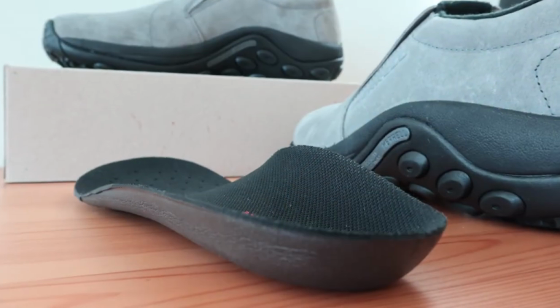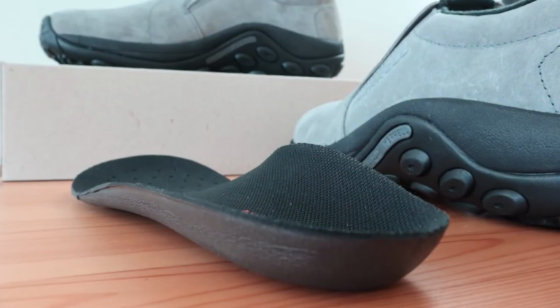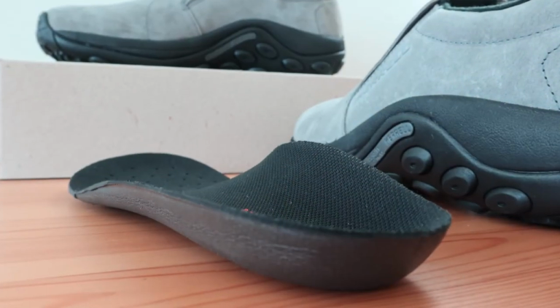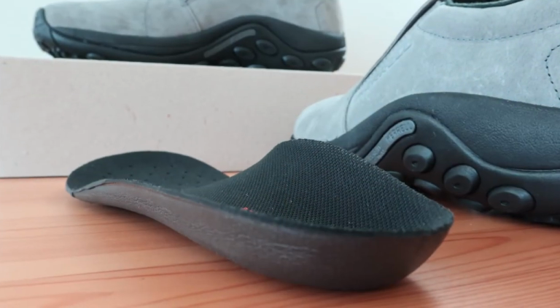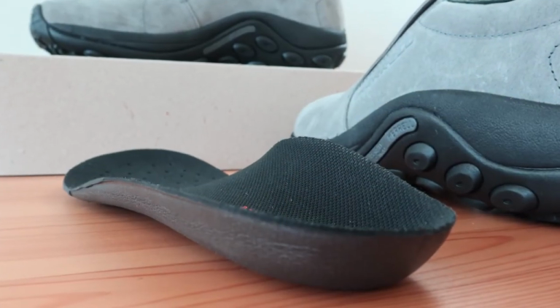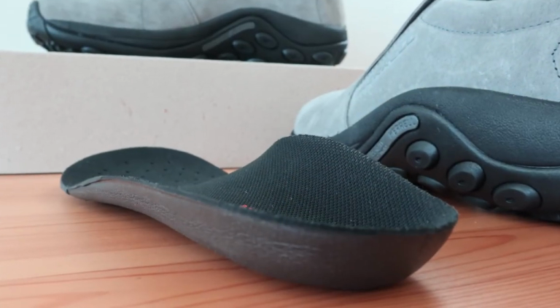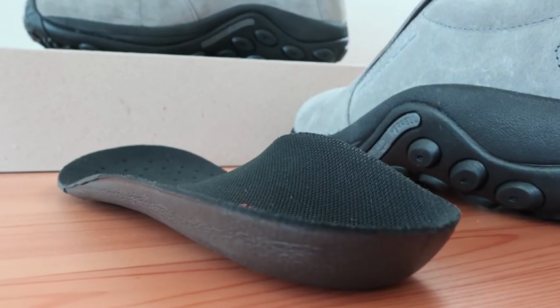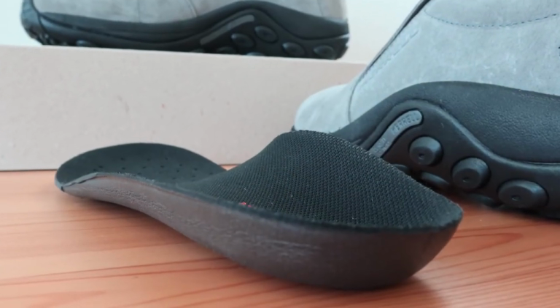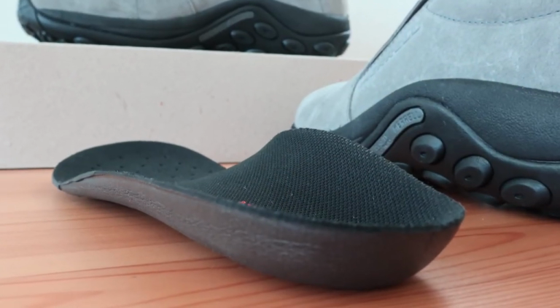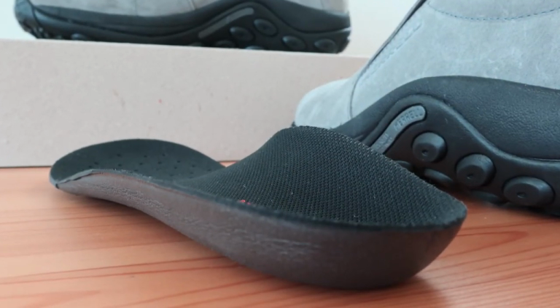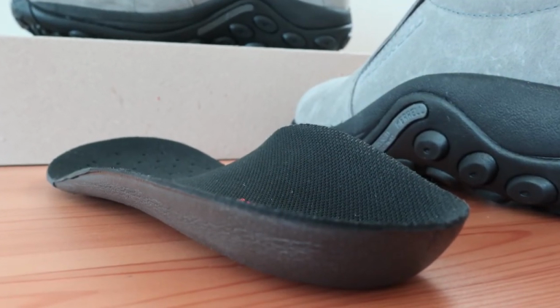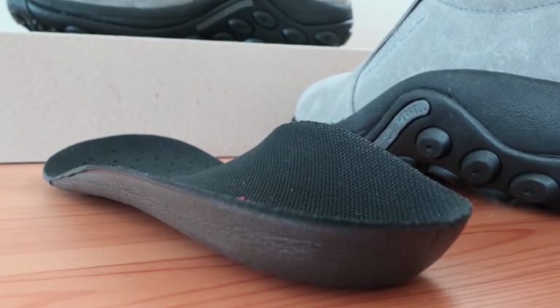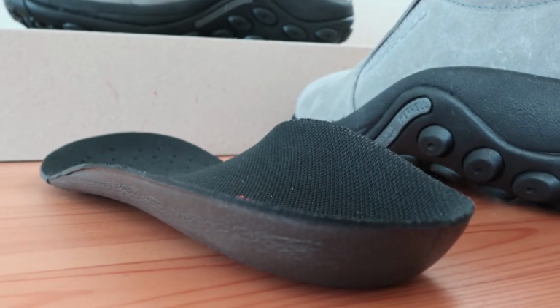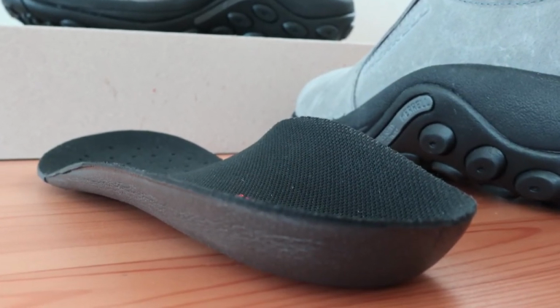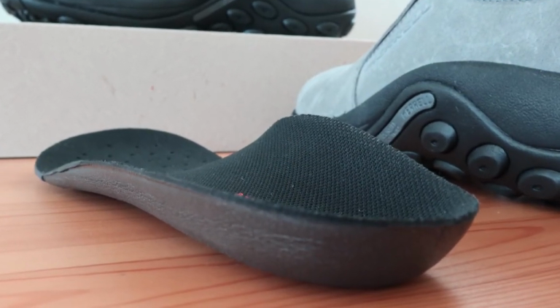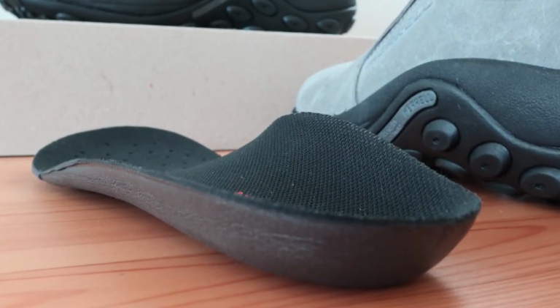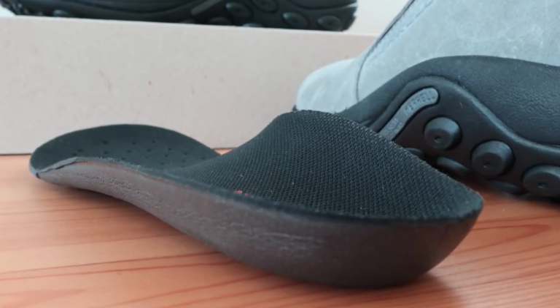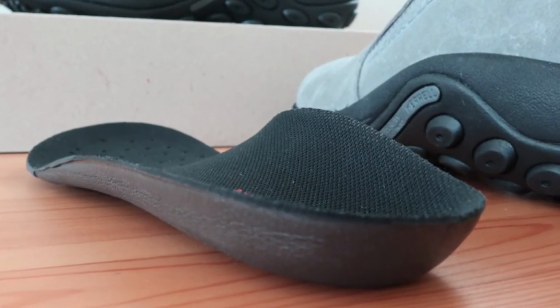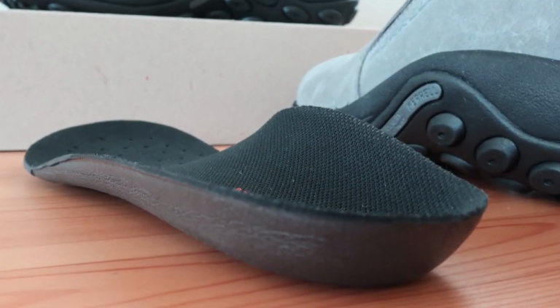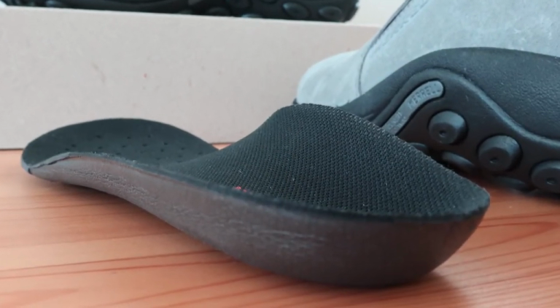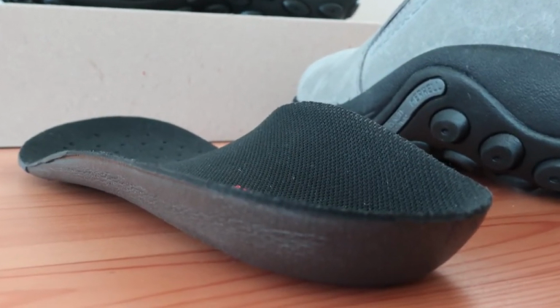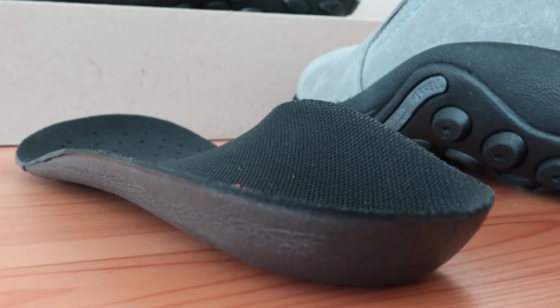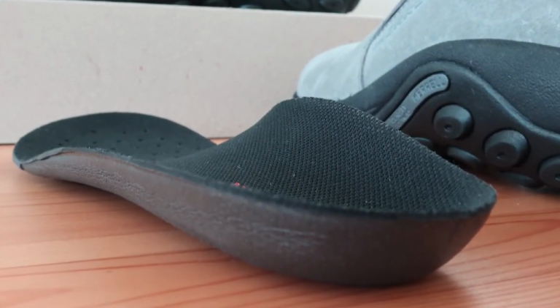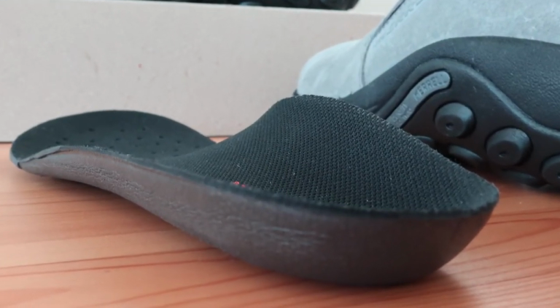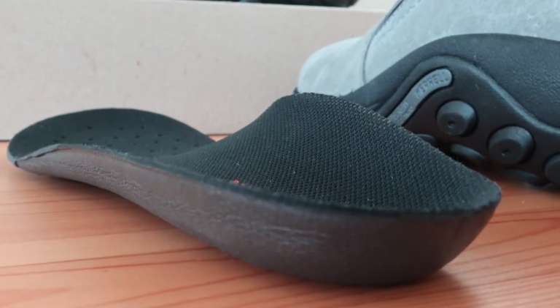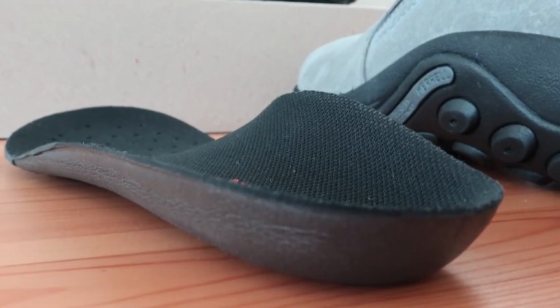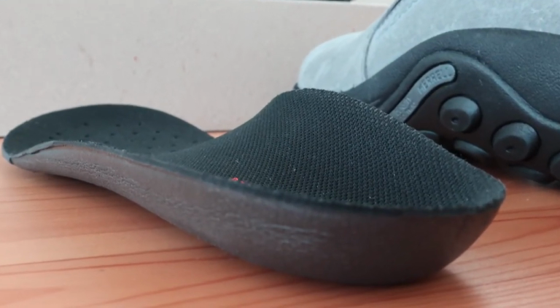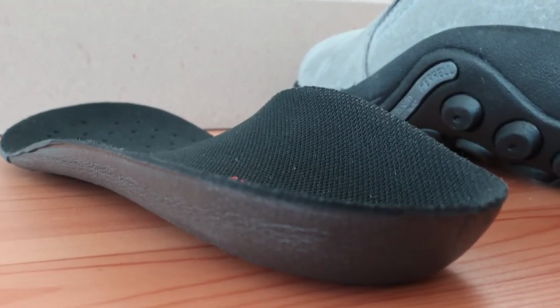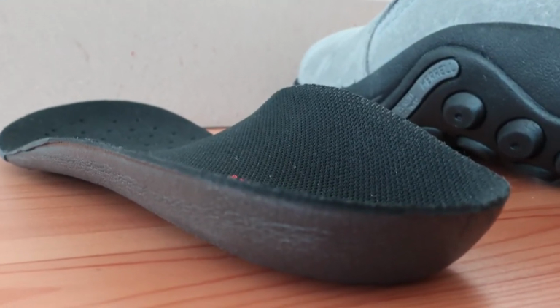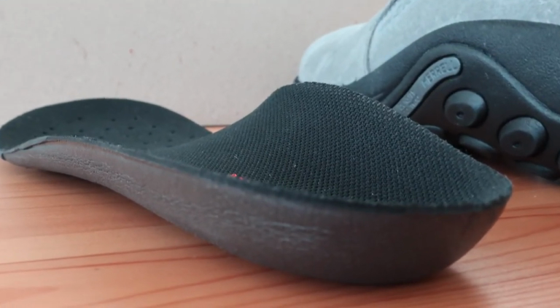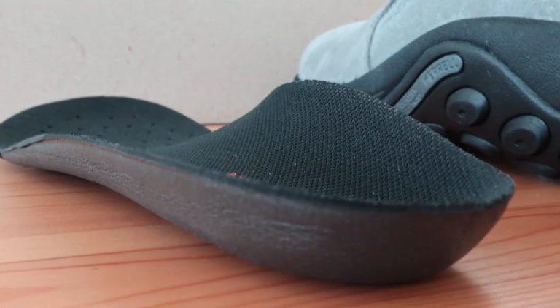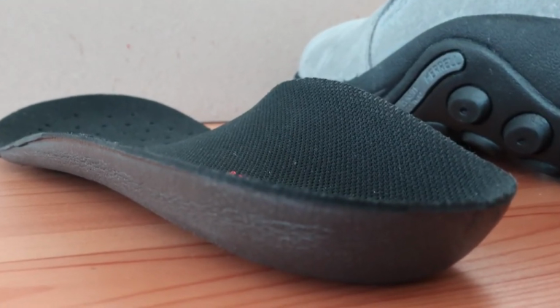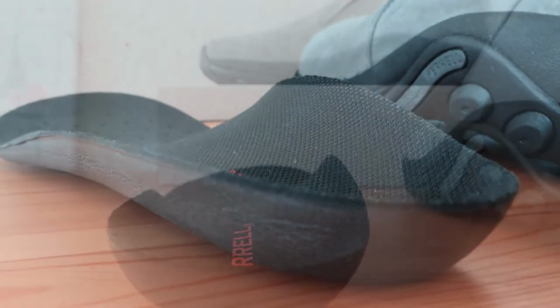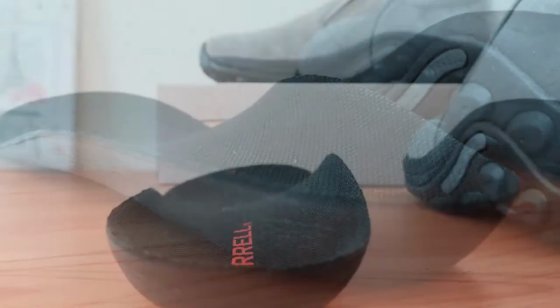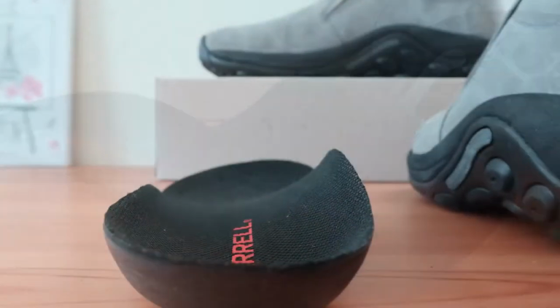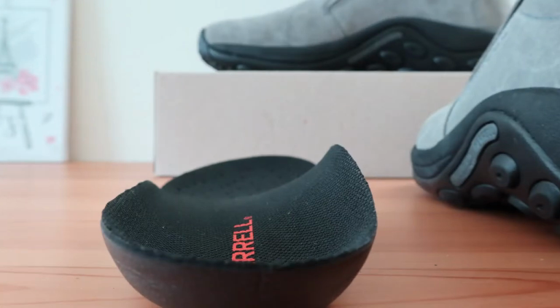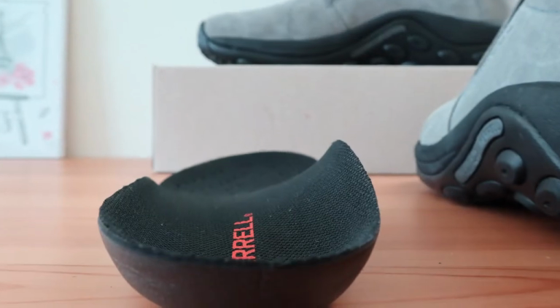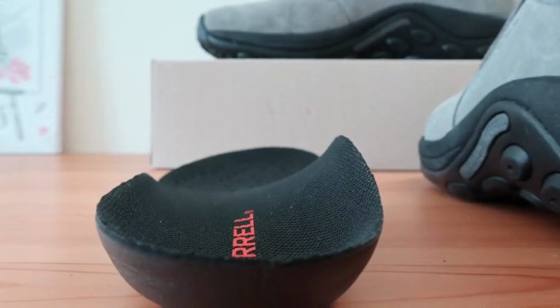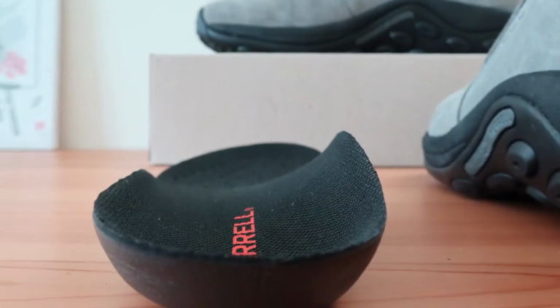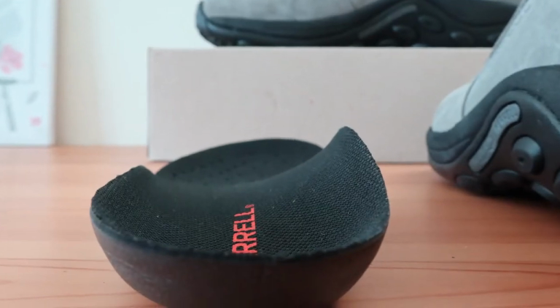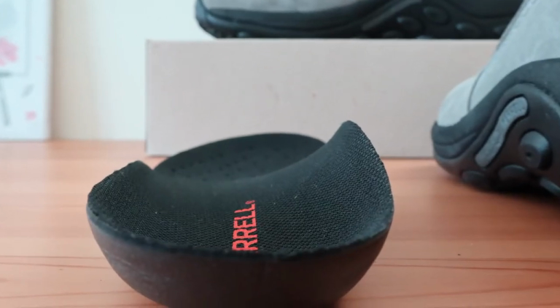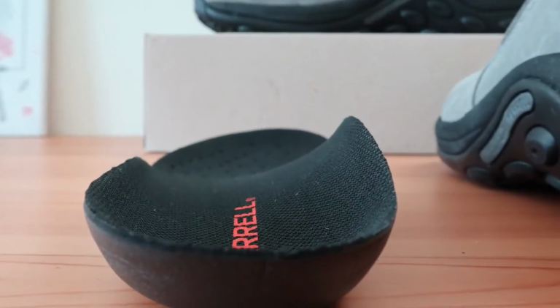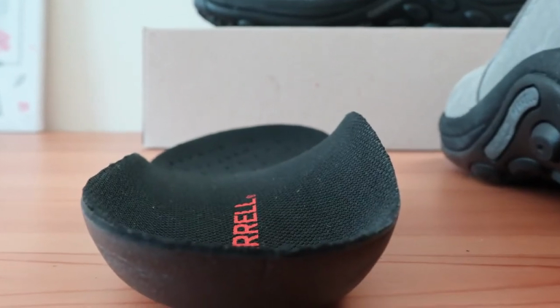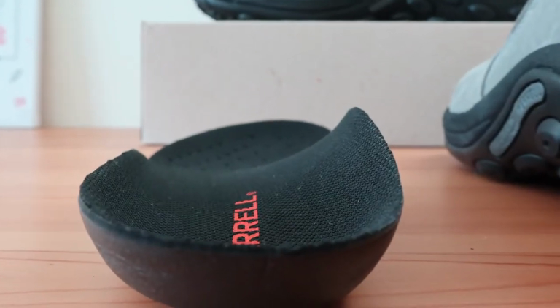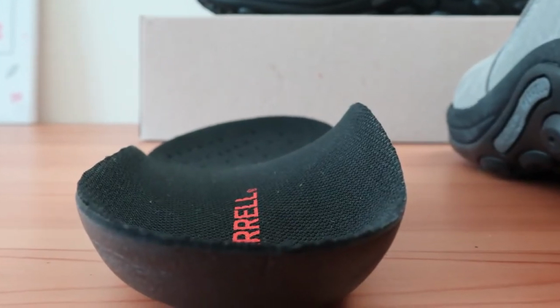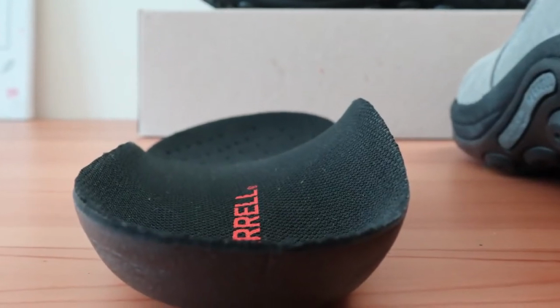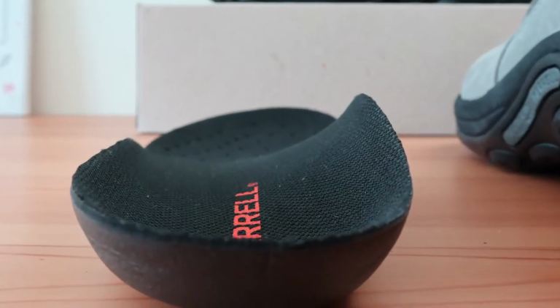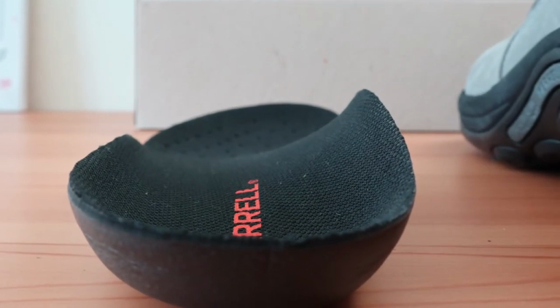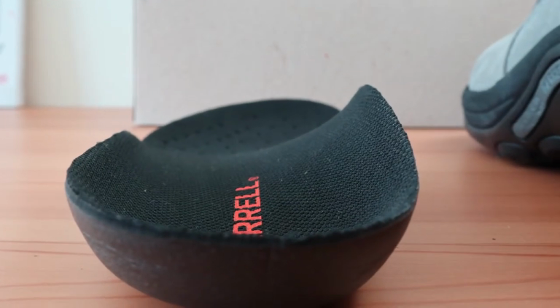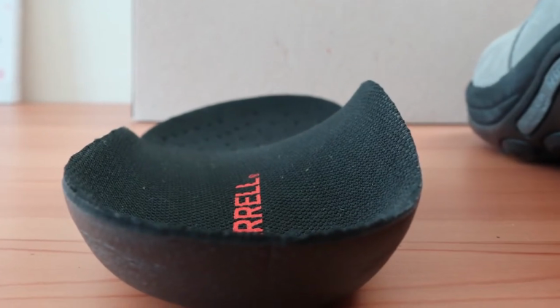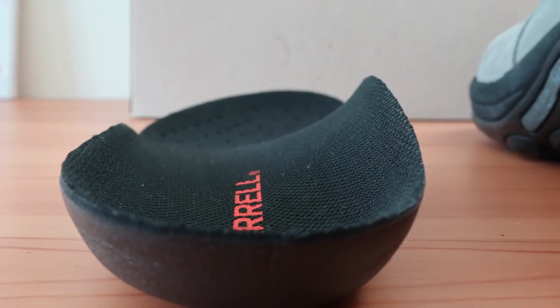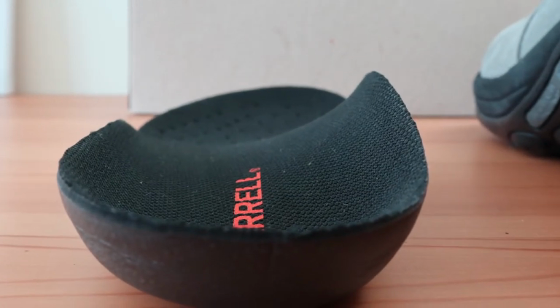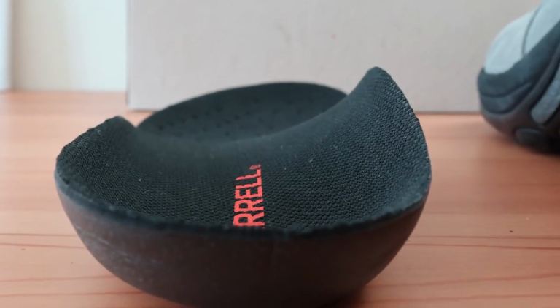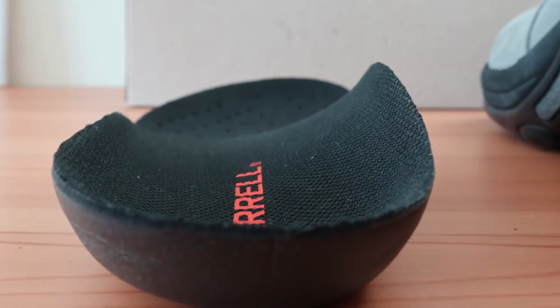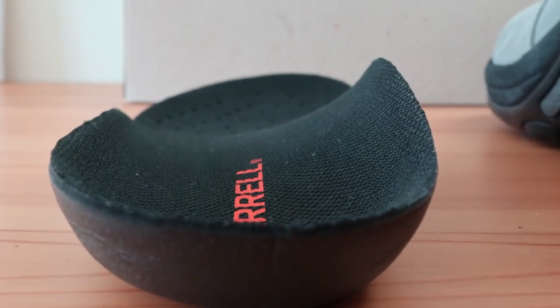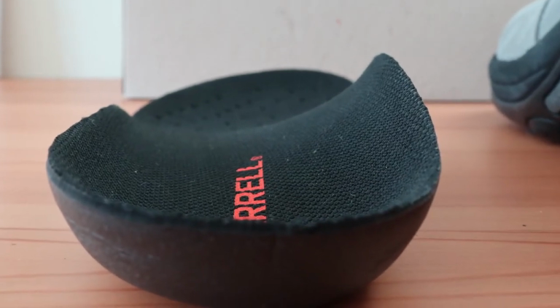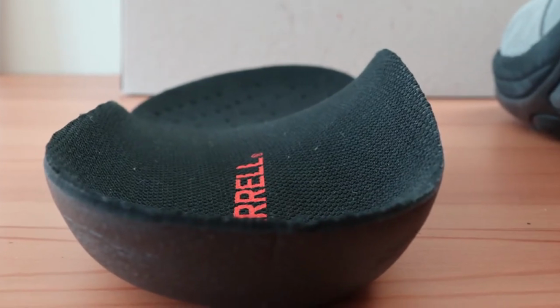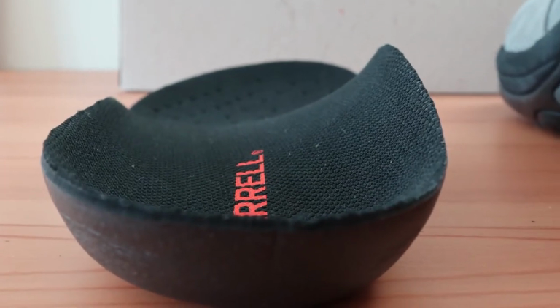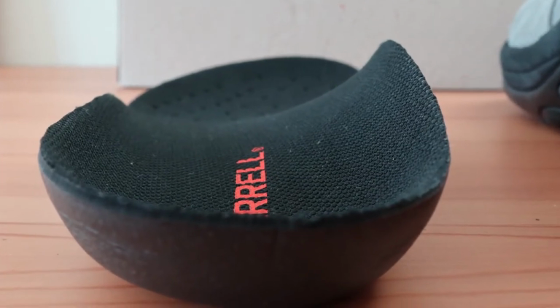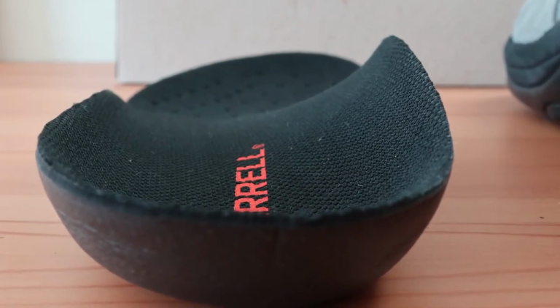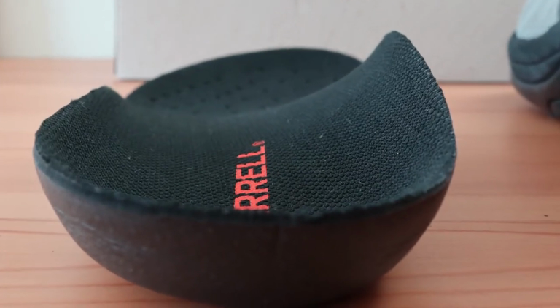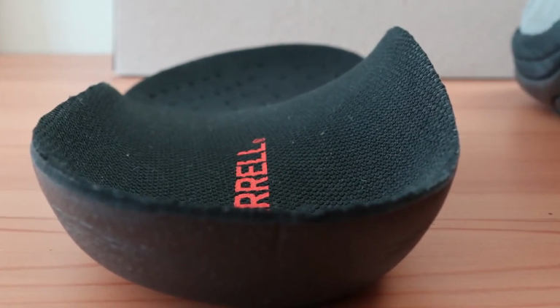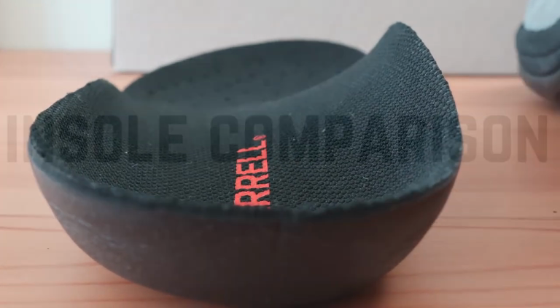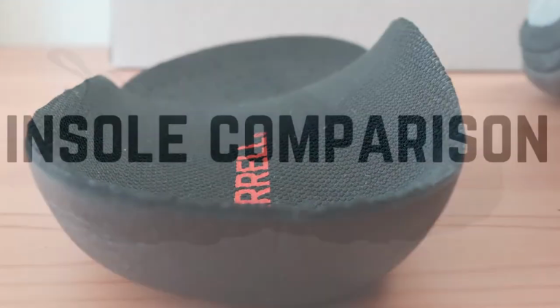When looking at the stock insert, you can see that it's removable, so you can fit a replacement insert in these shoes if you have your own pair lying around.